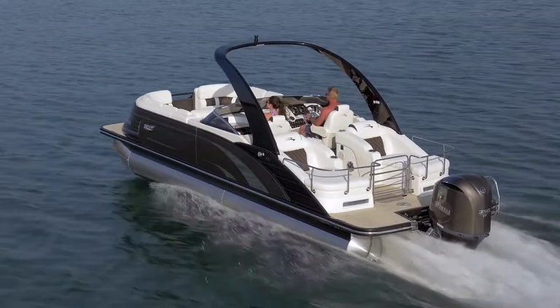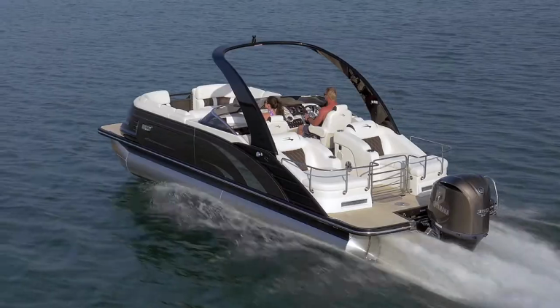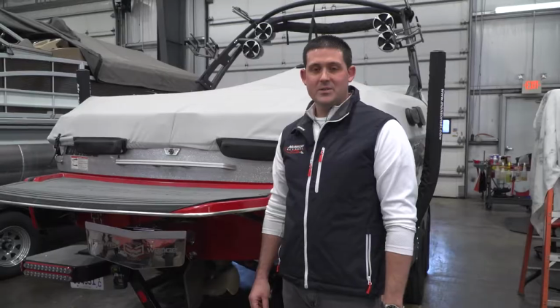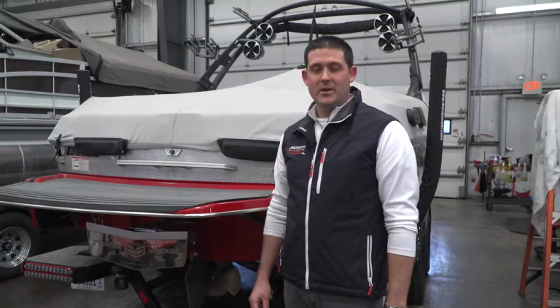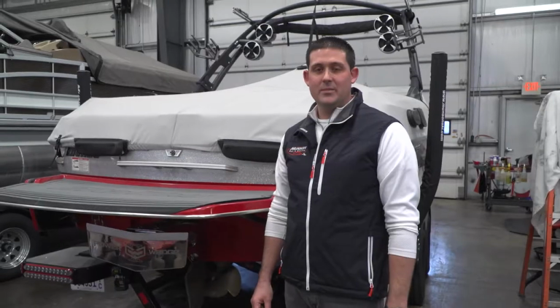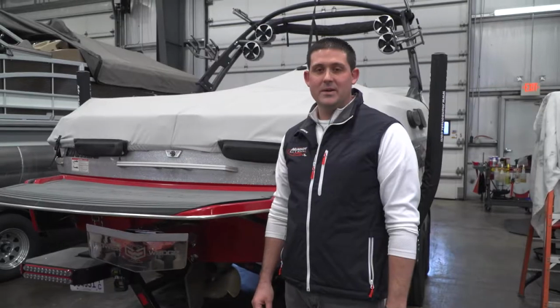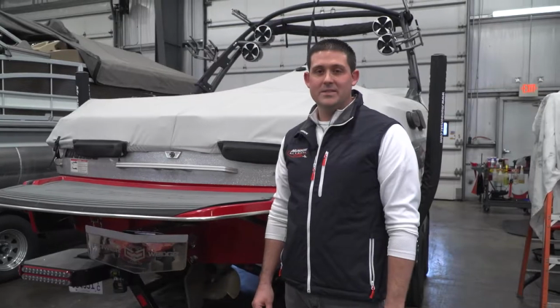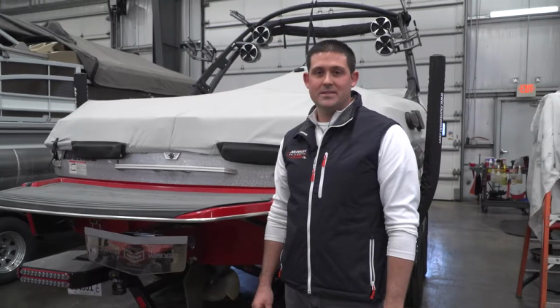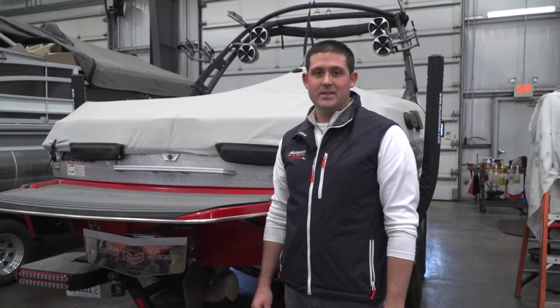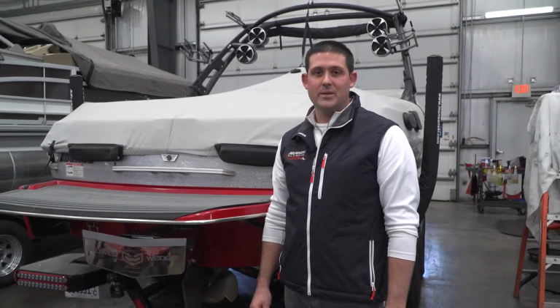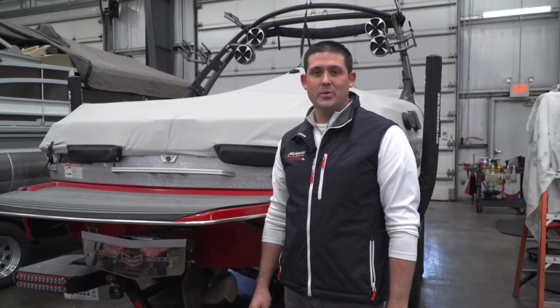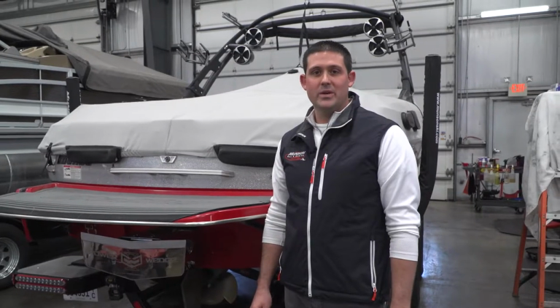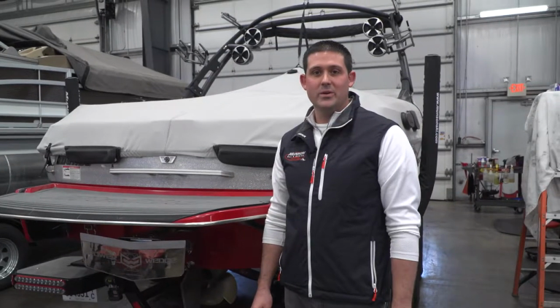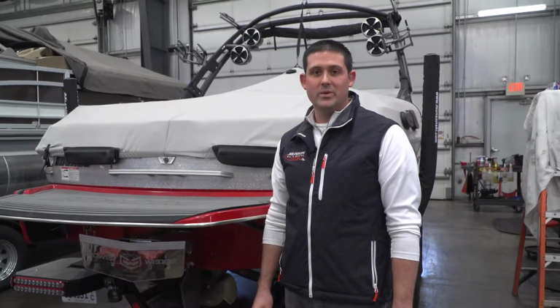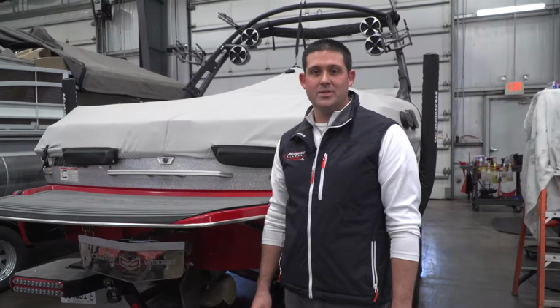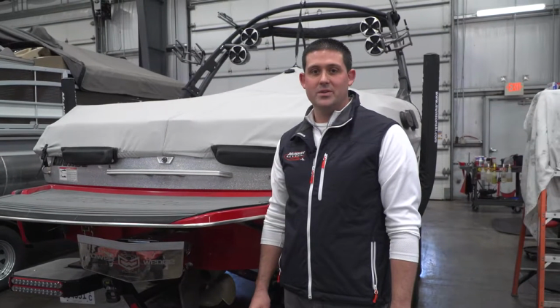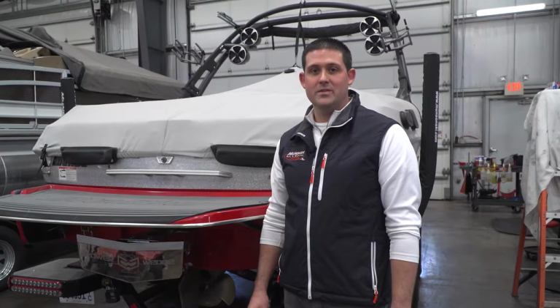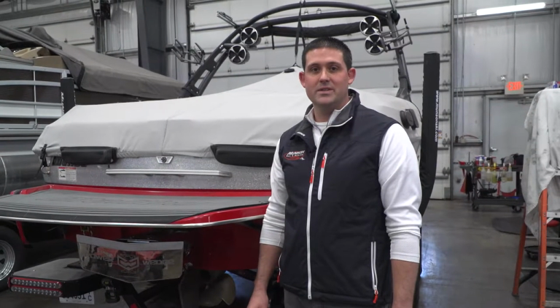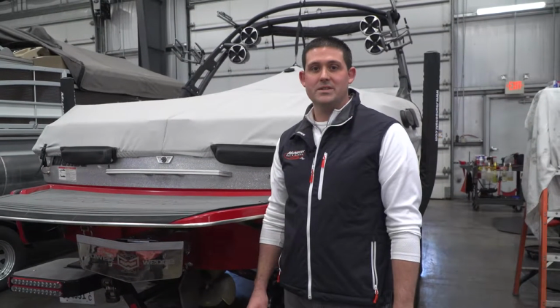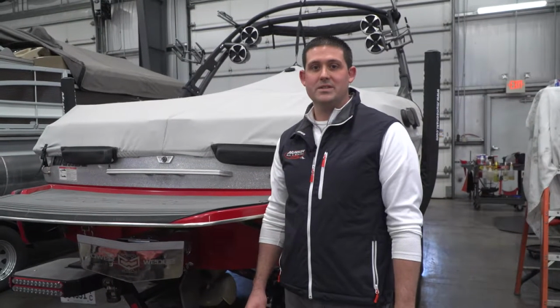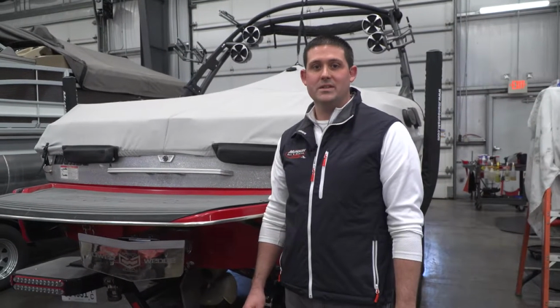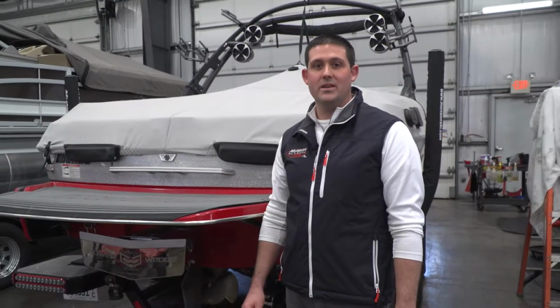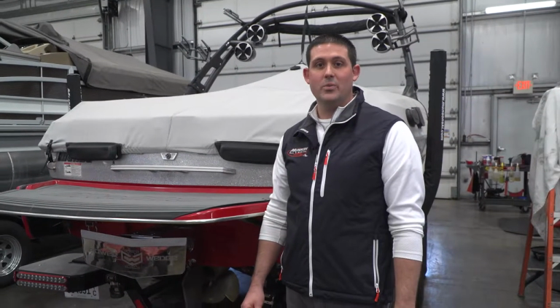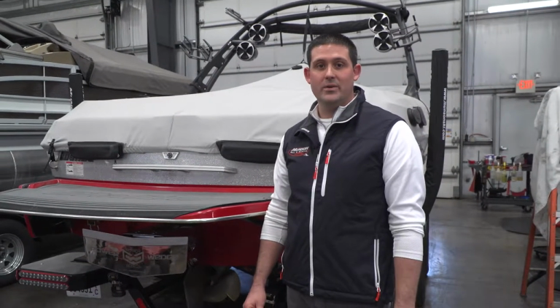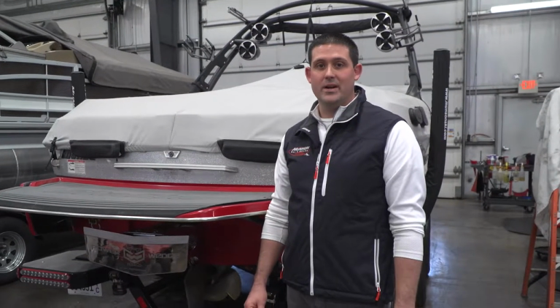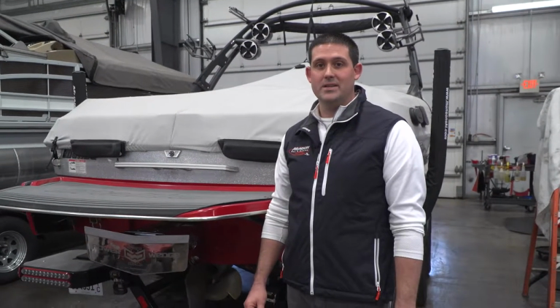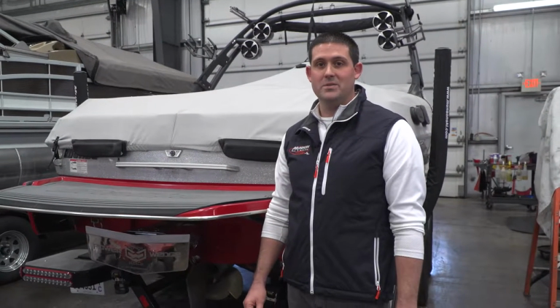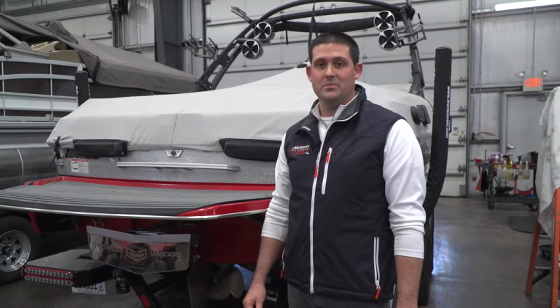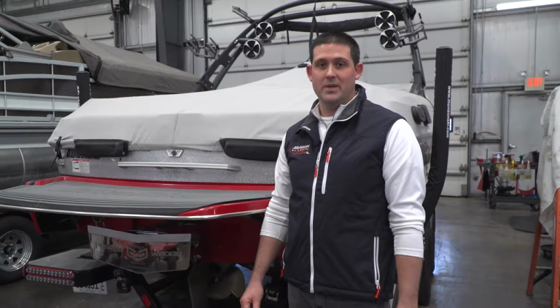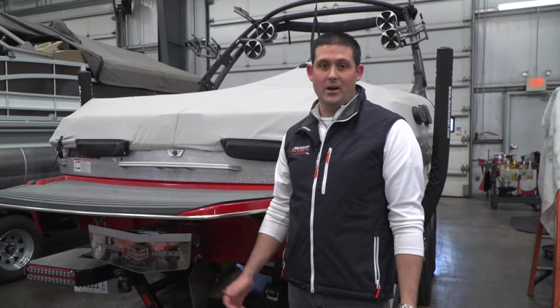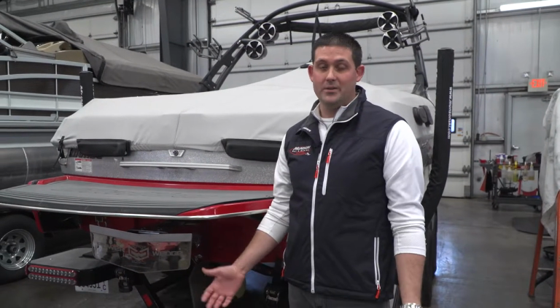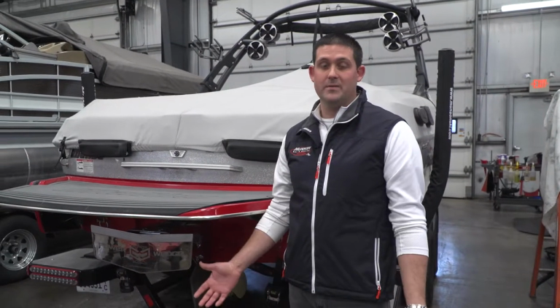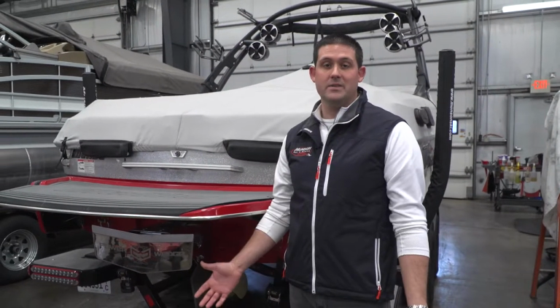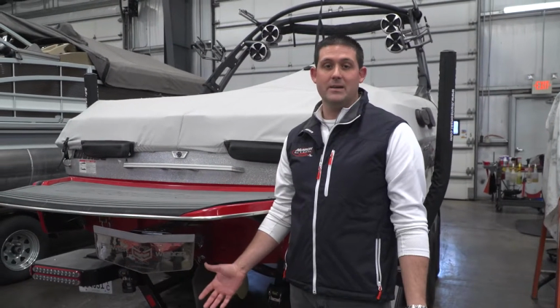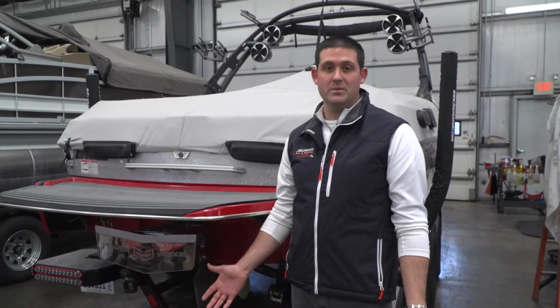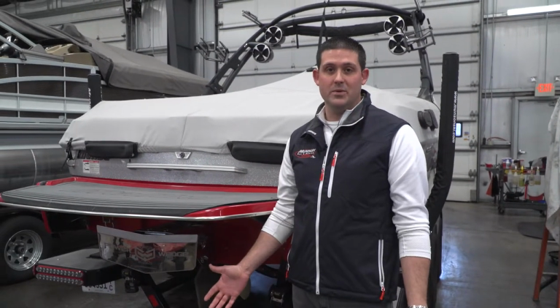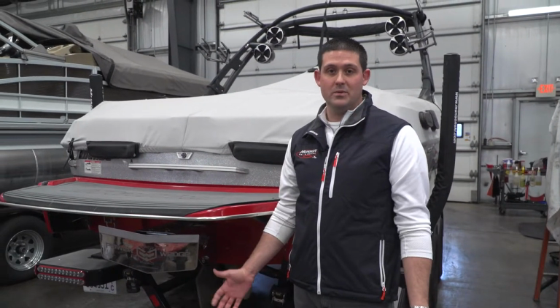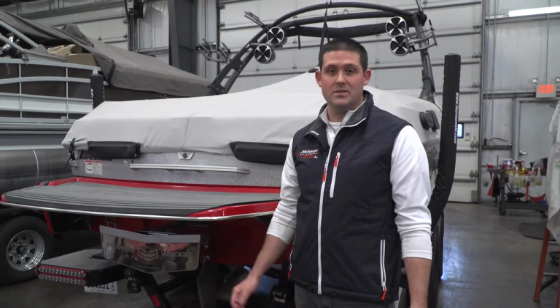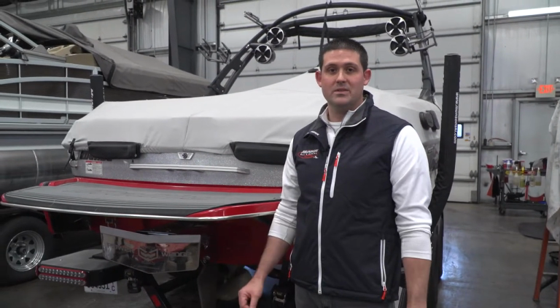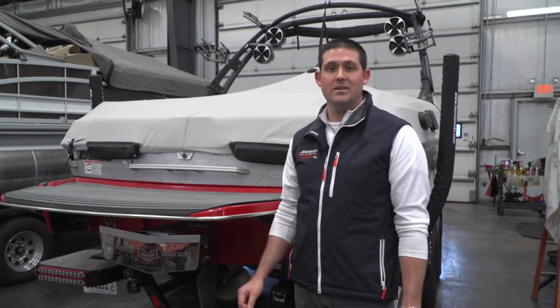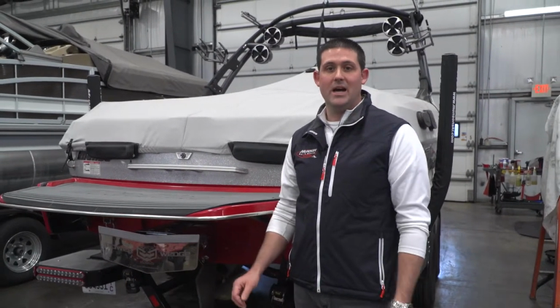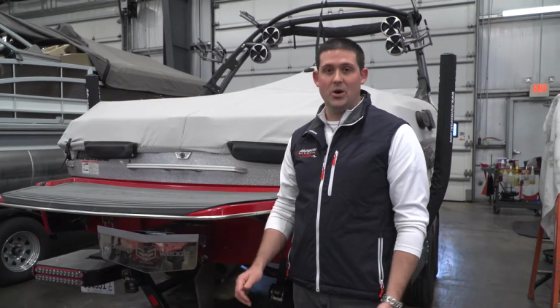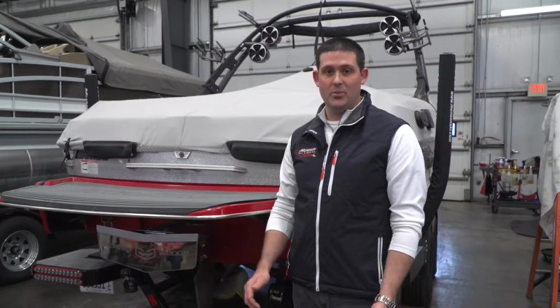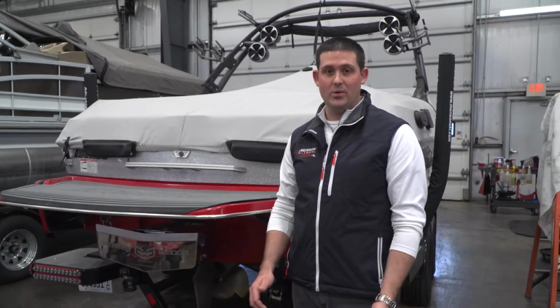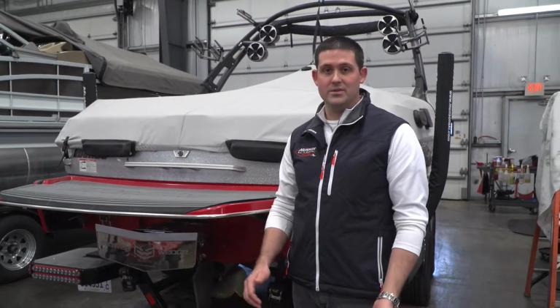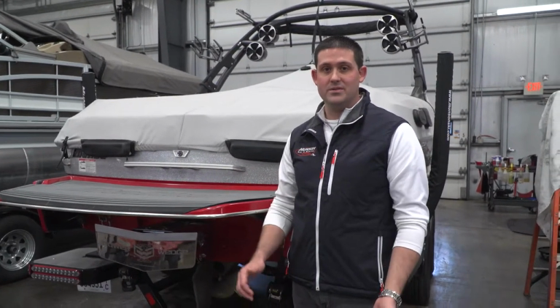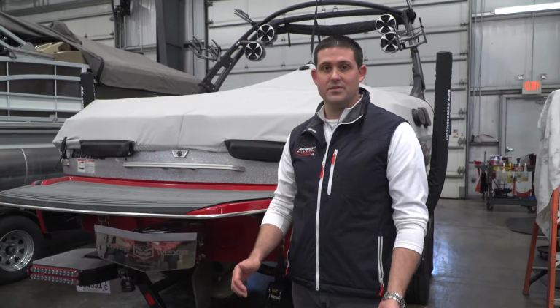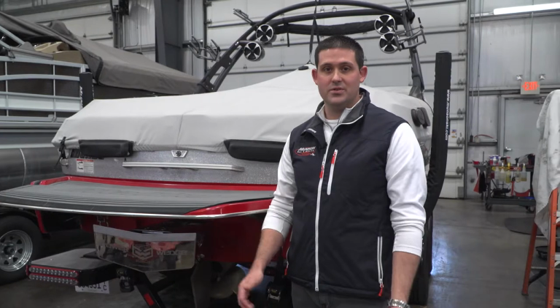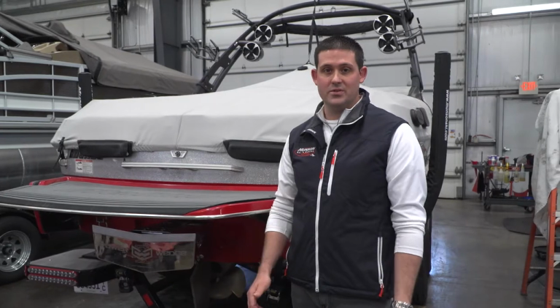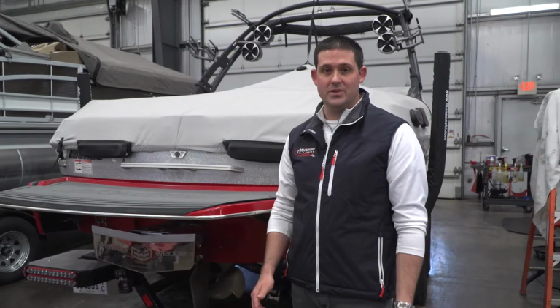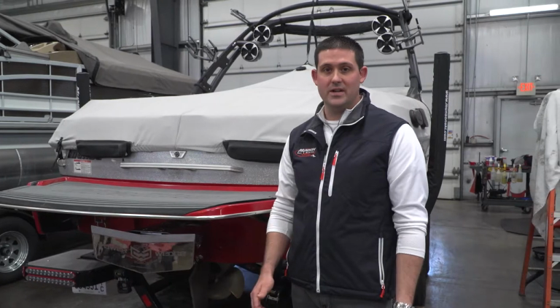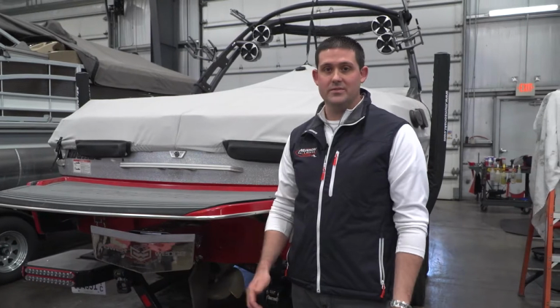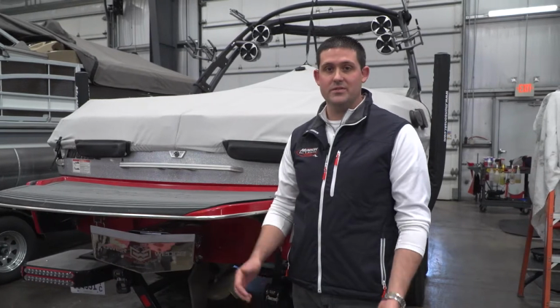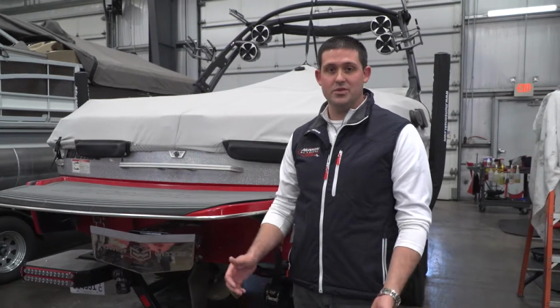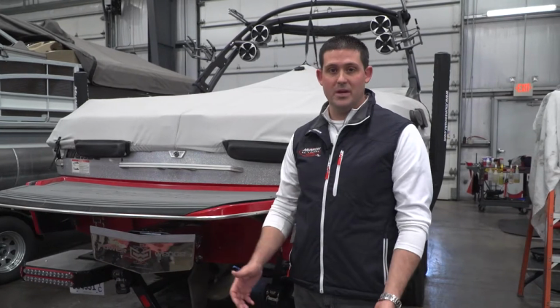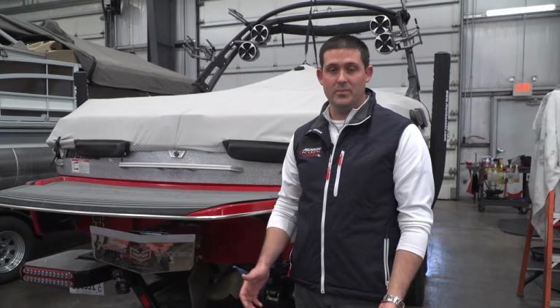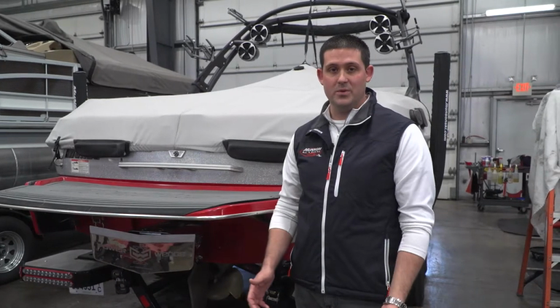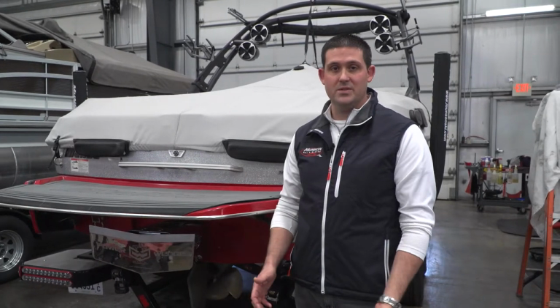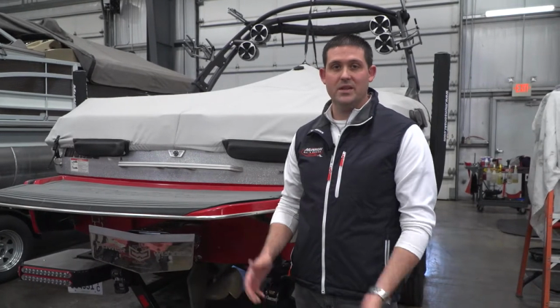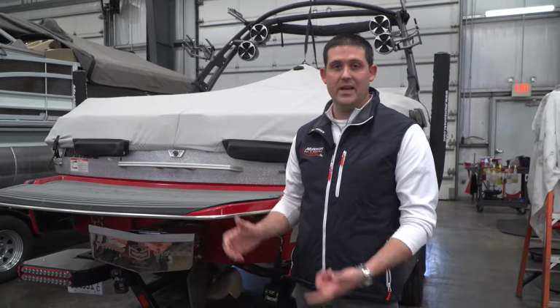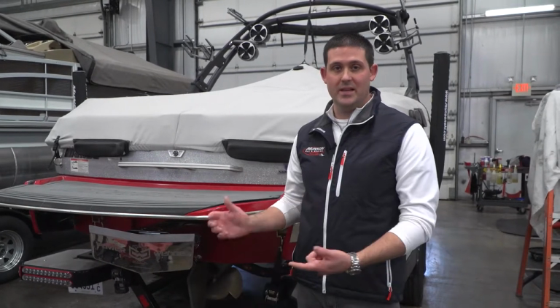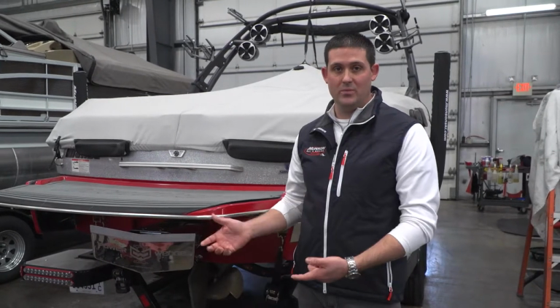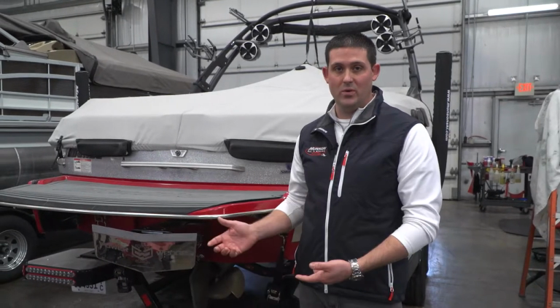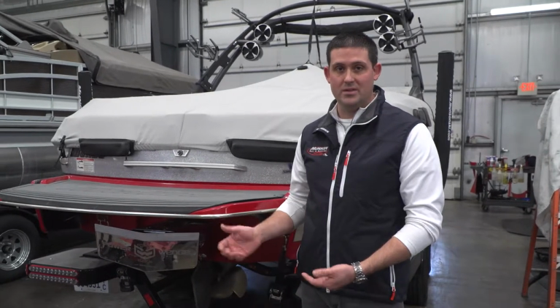Here at Munson Ski & Marine, we service and winterize all different types of boats: outboards, stern drives, jet boats, and inboards.